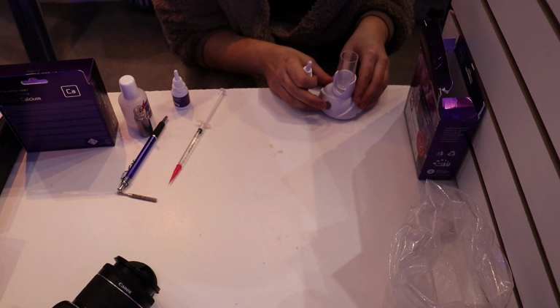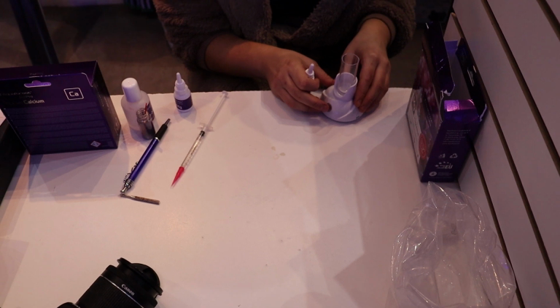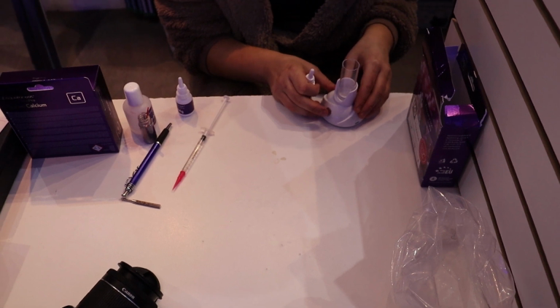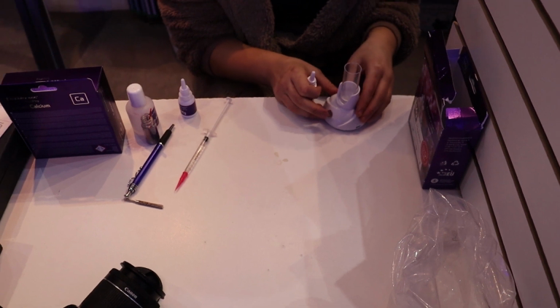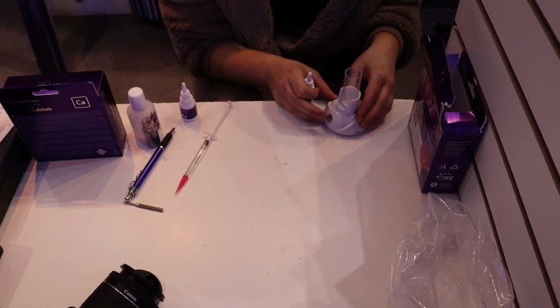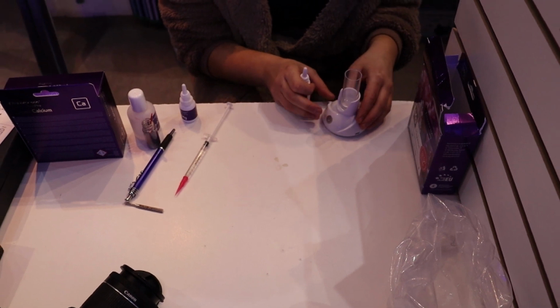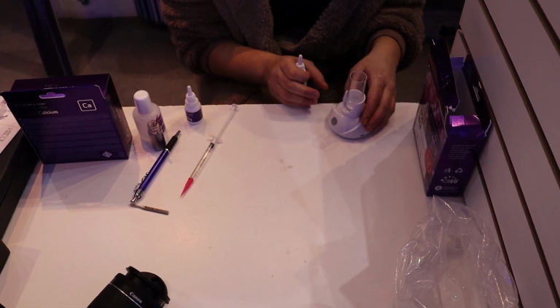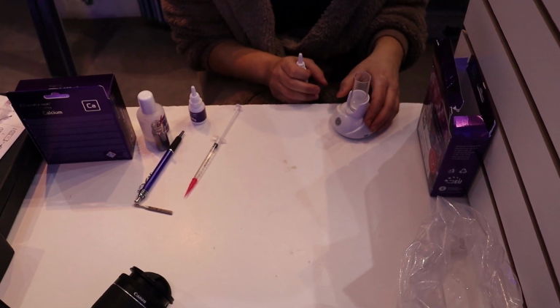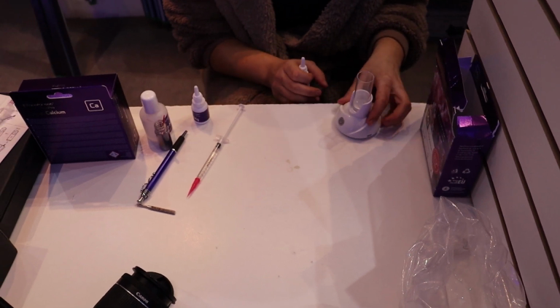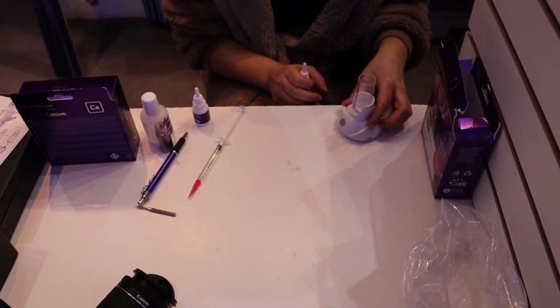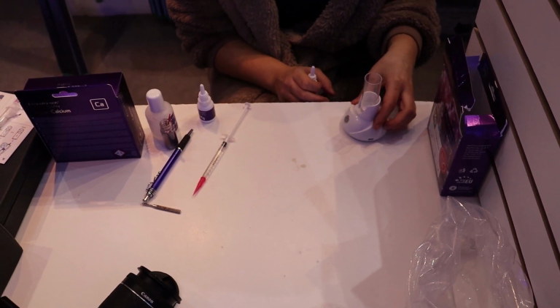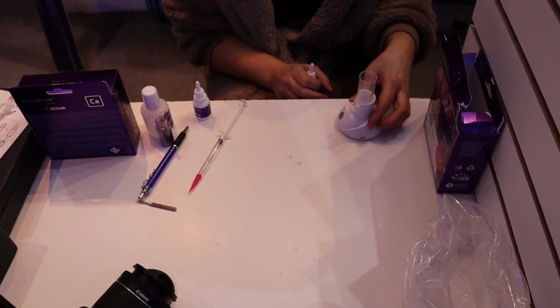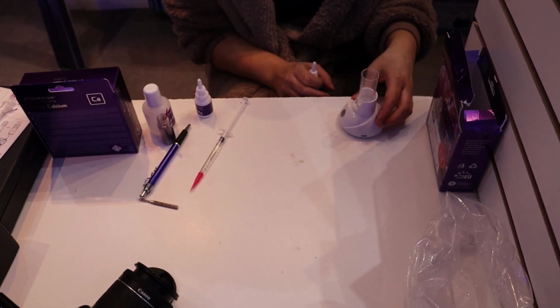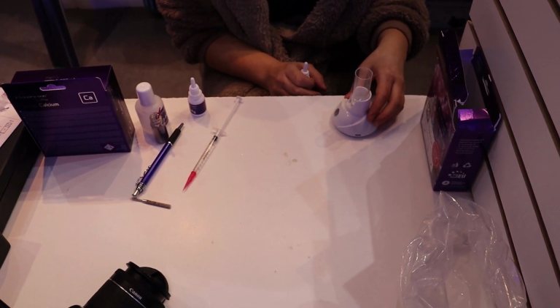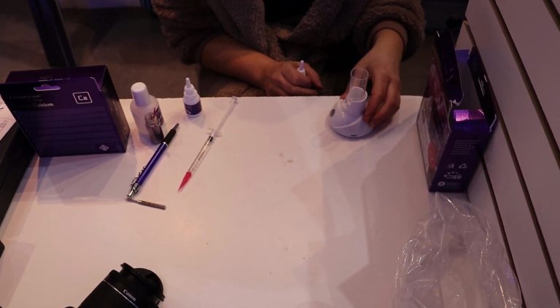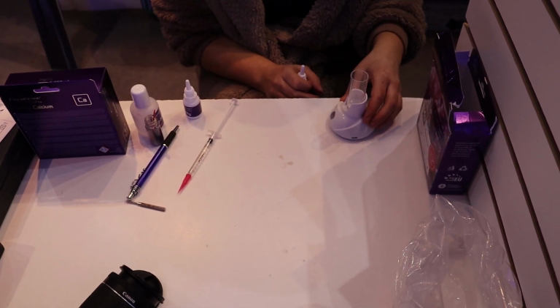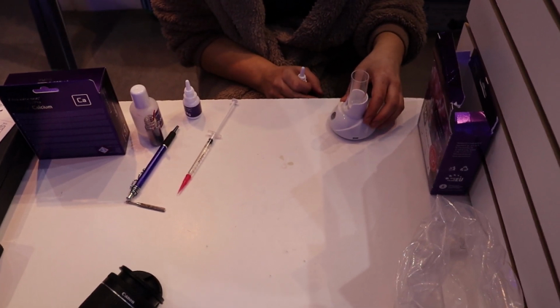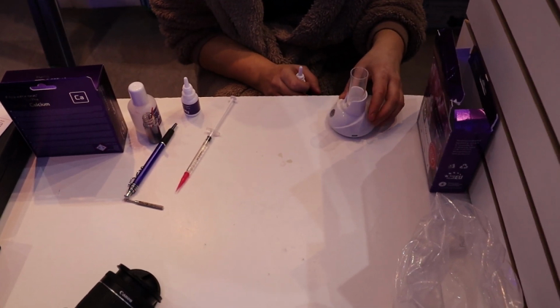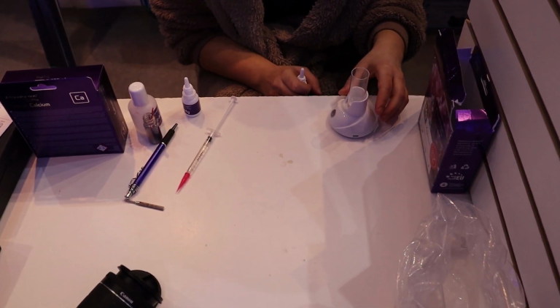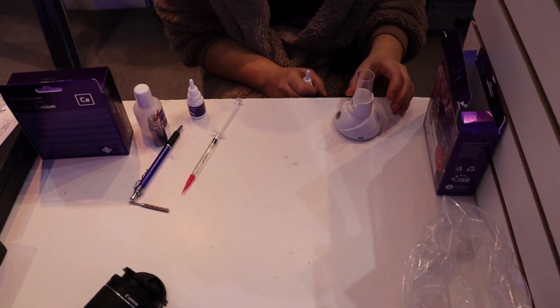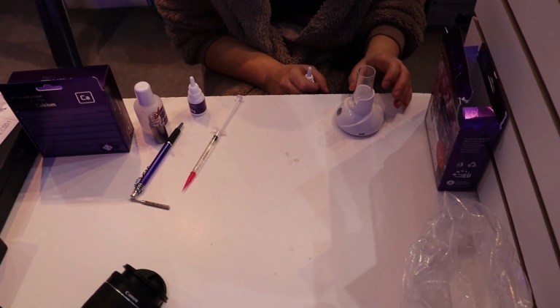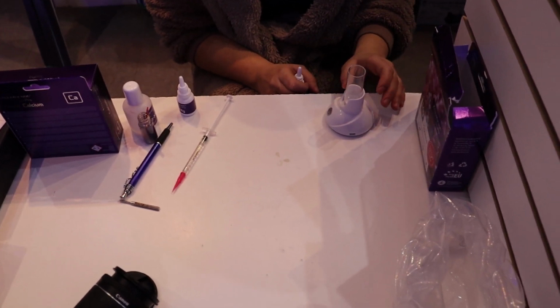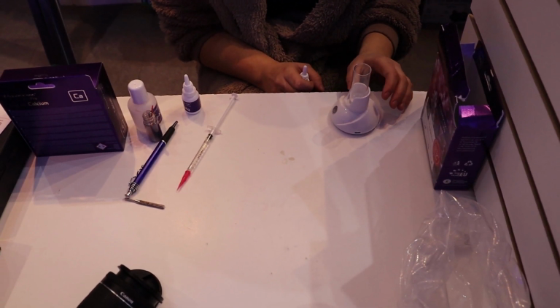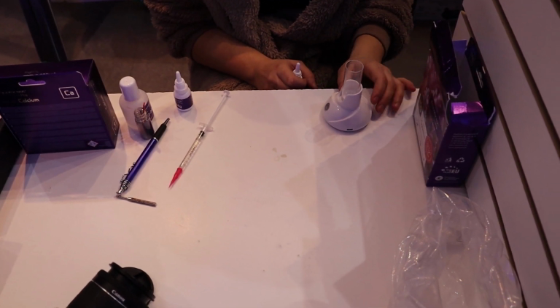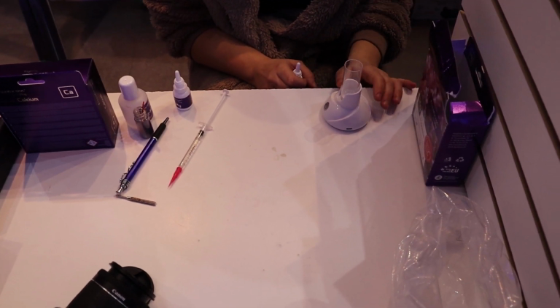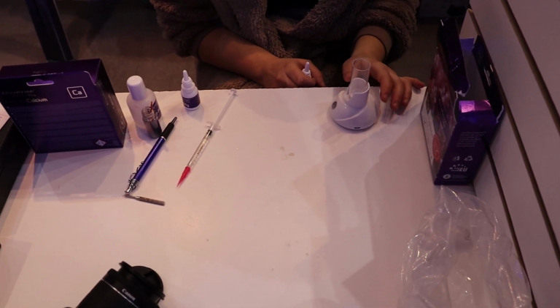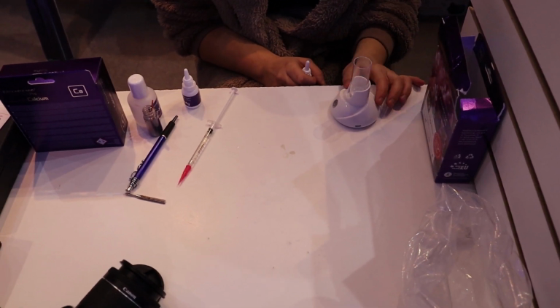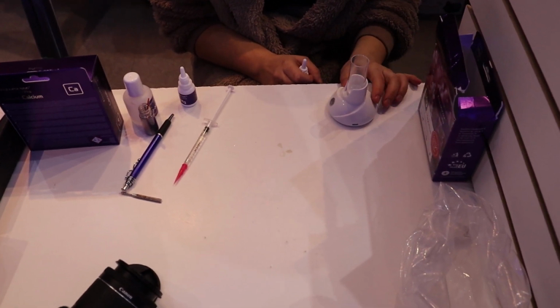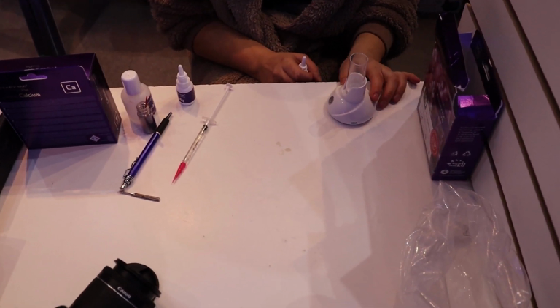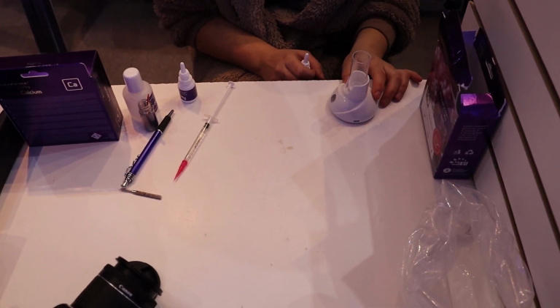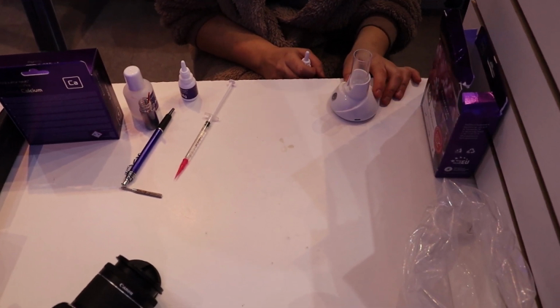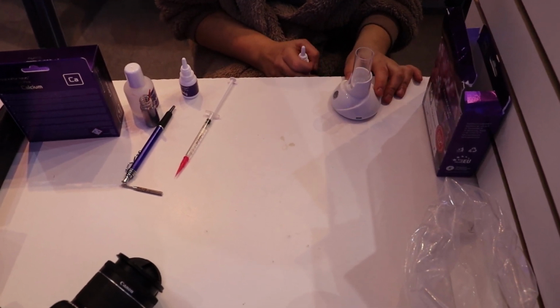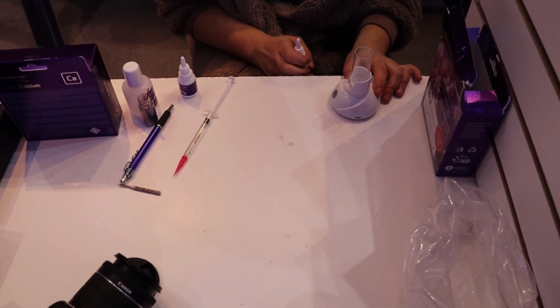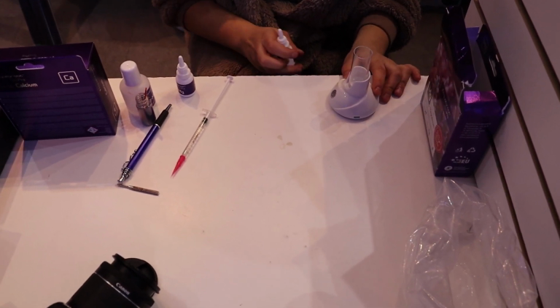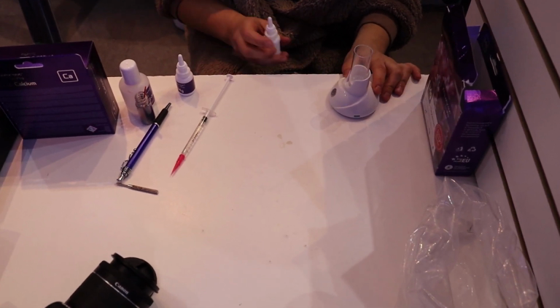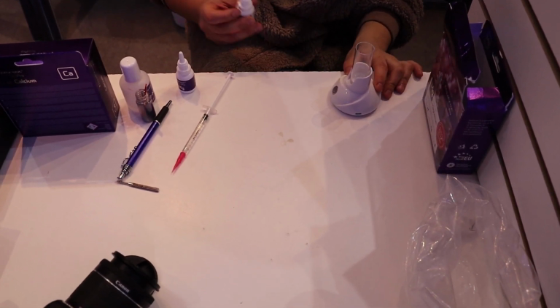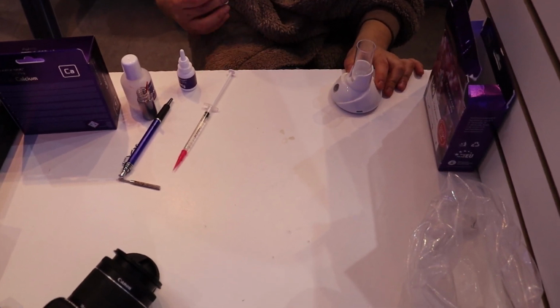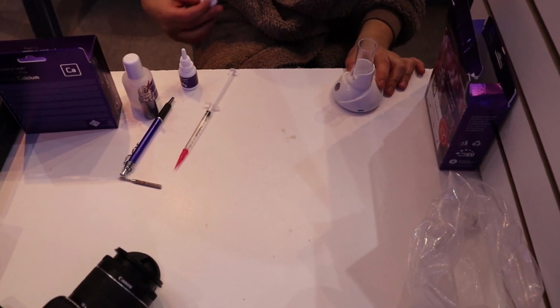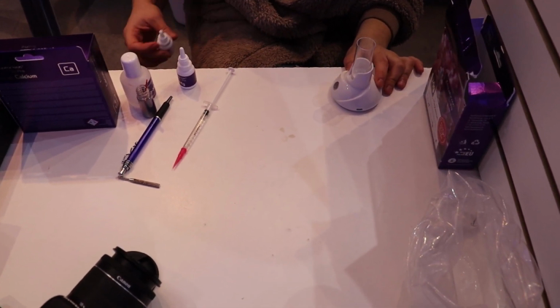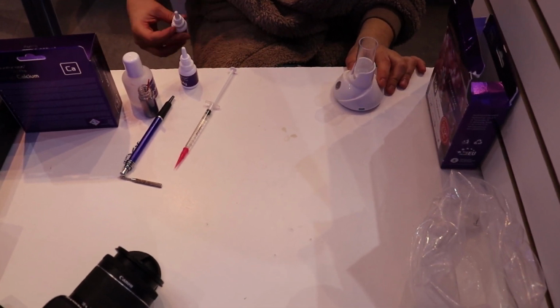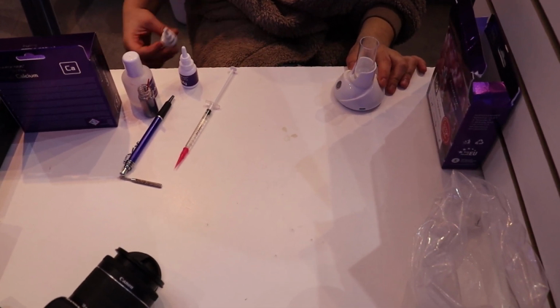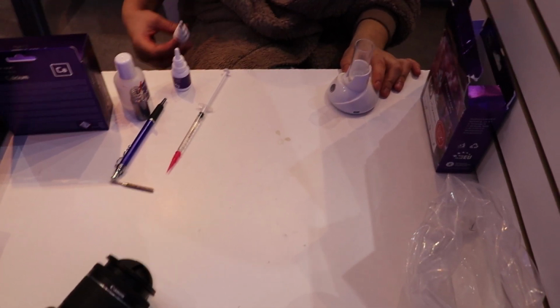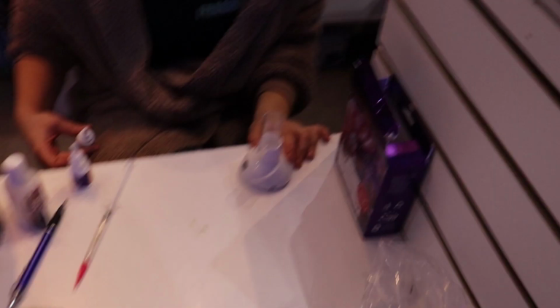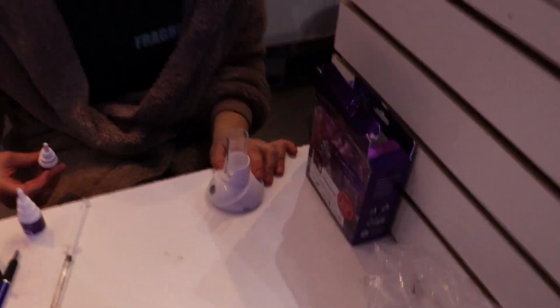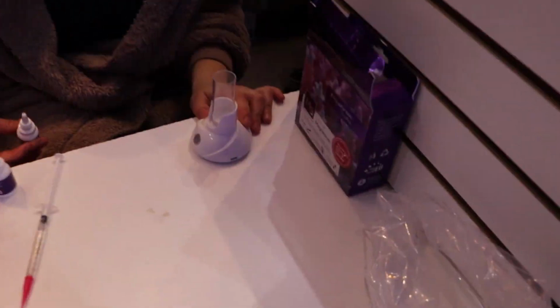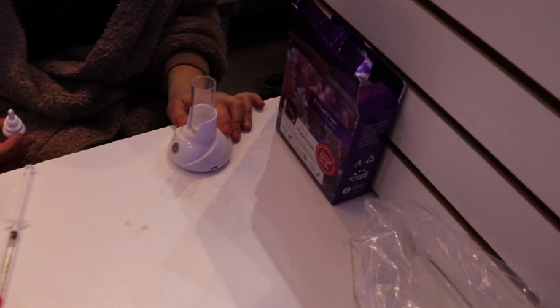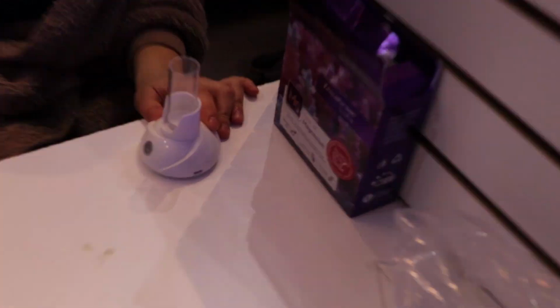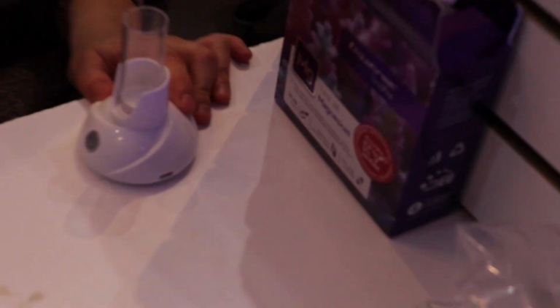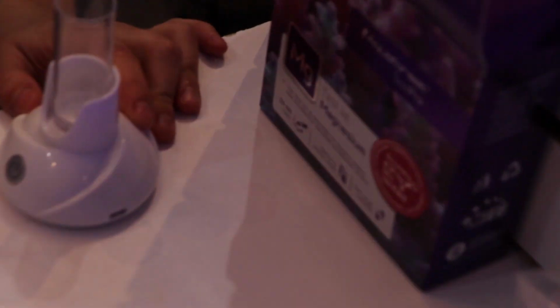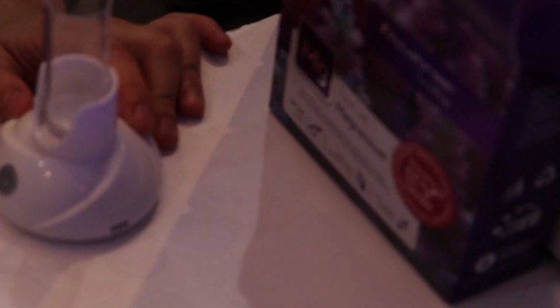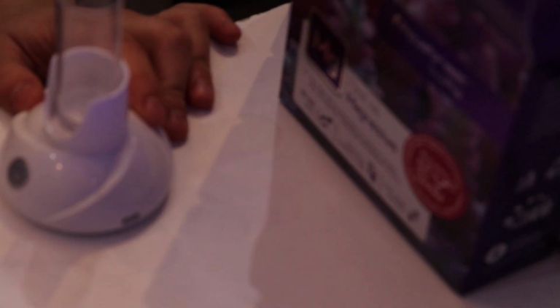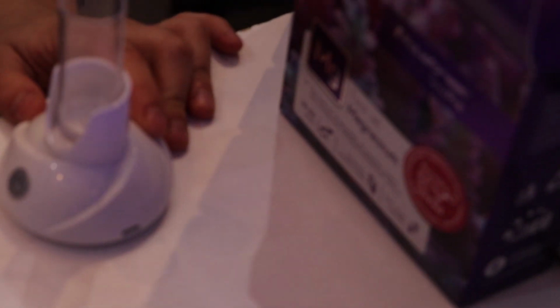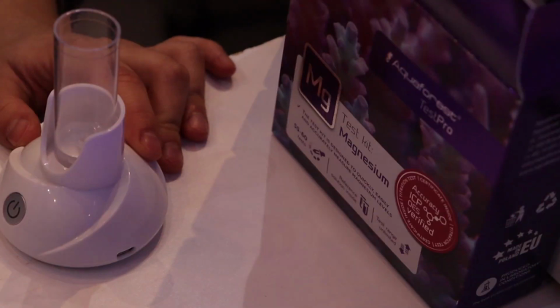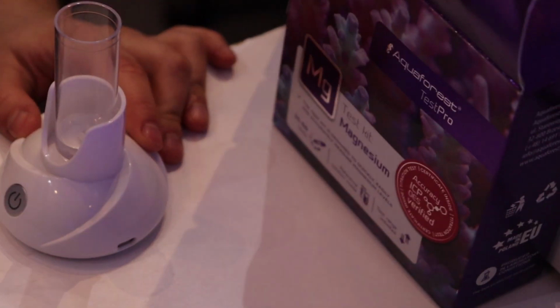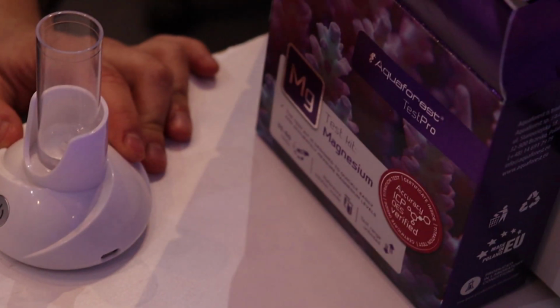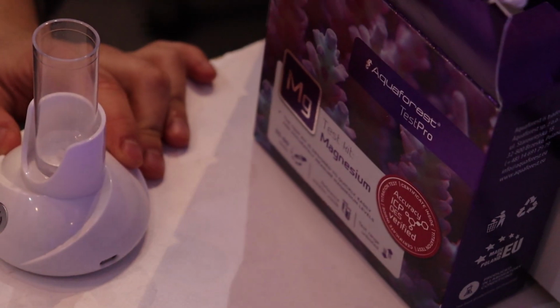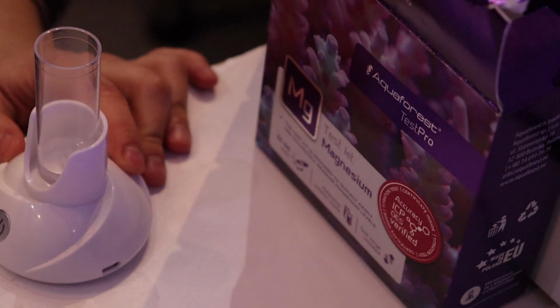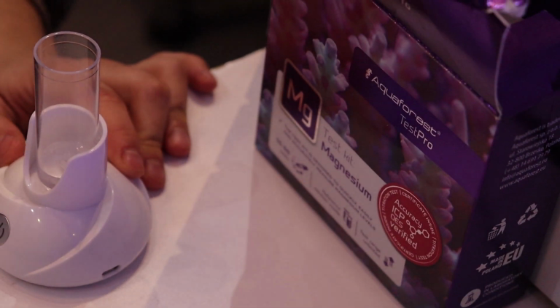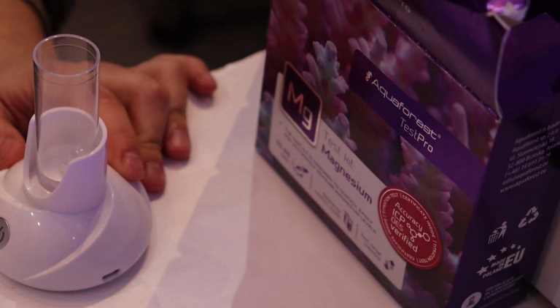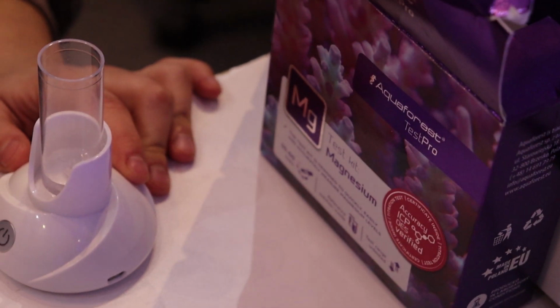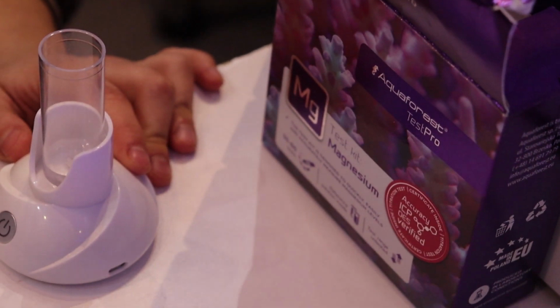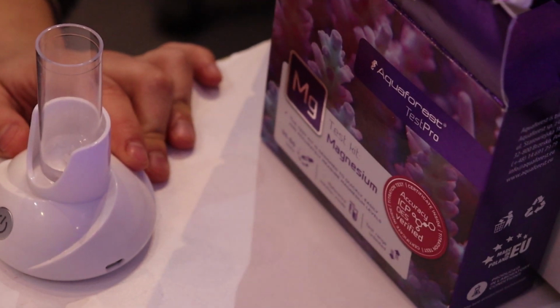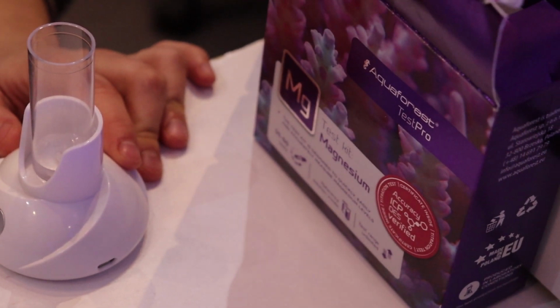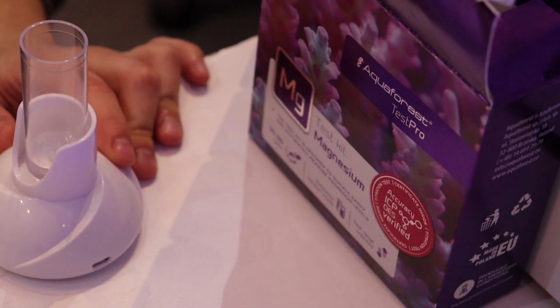Hey fellow reefers, Marchu again in the Frag Box, and today I'm going to show you how to properly do a test. We're going to do the Aquaforest Magnesium Test Pro.